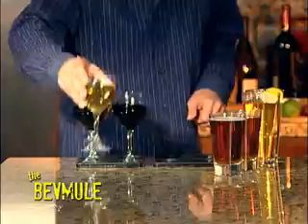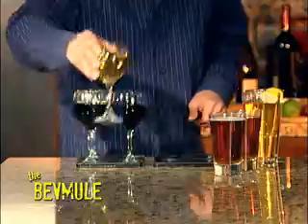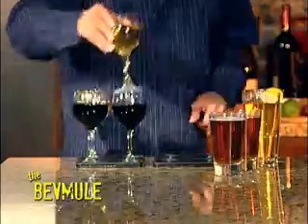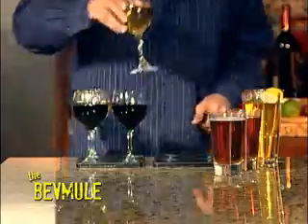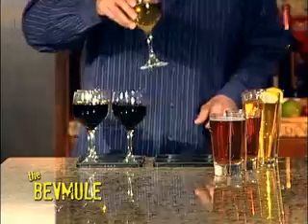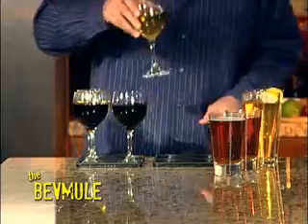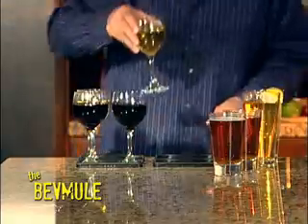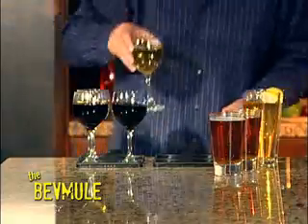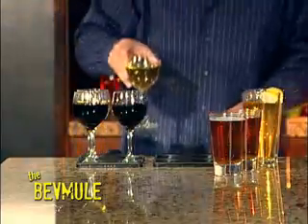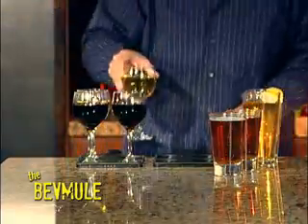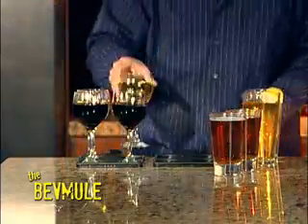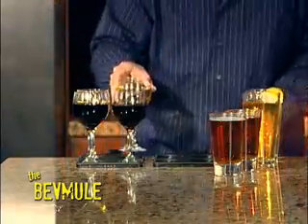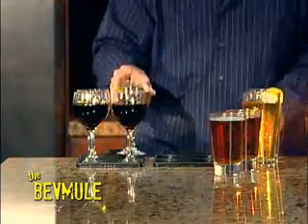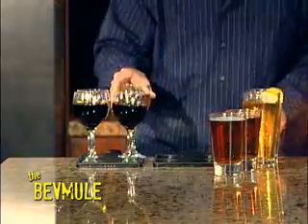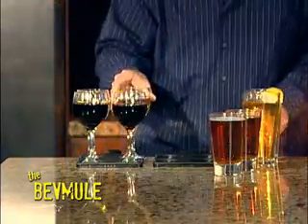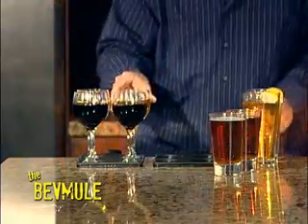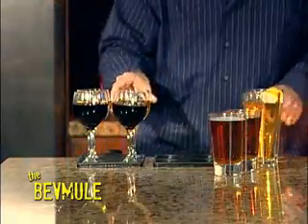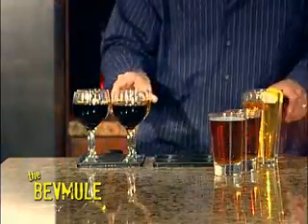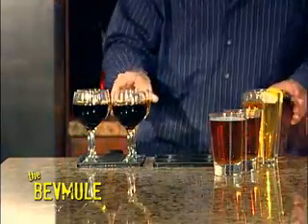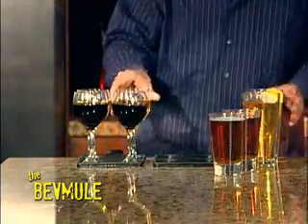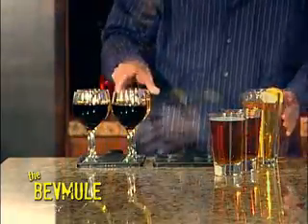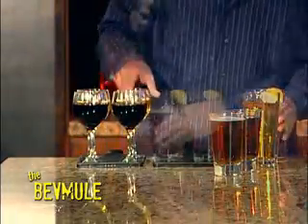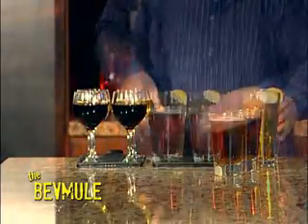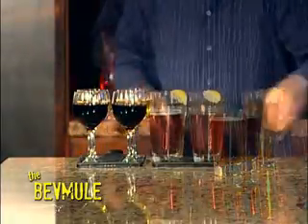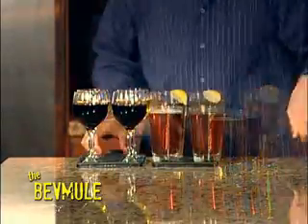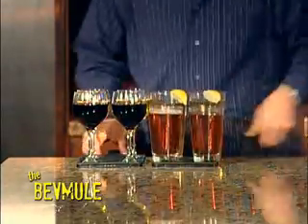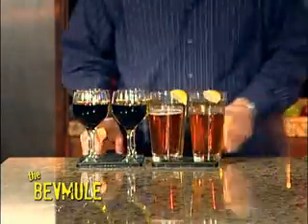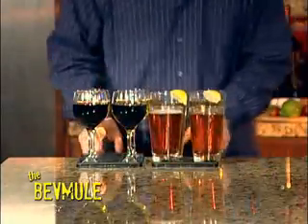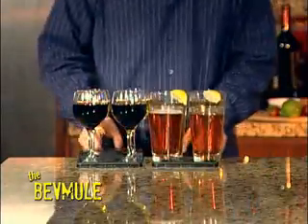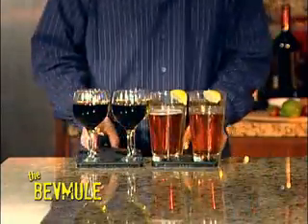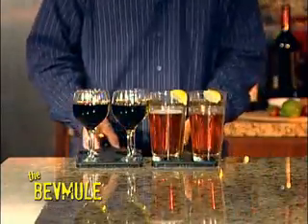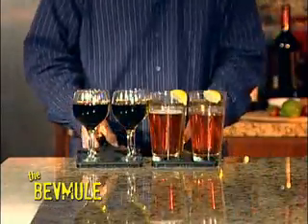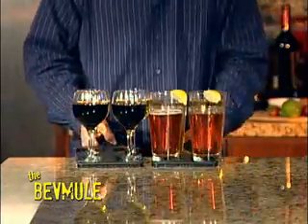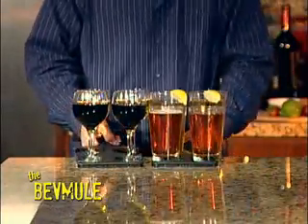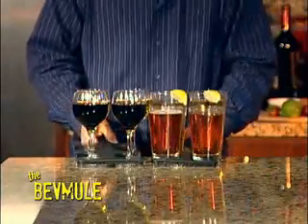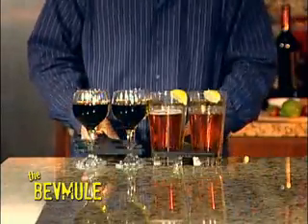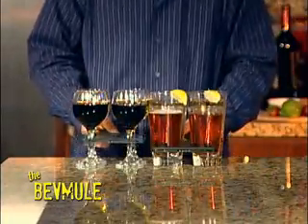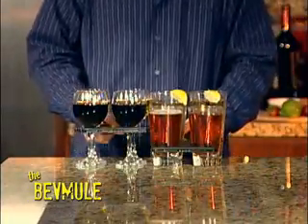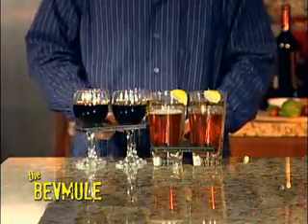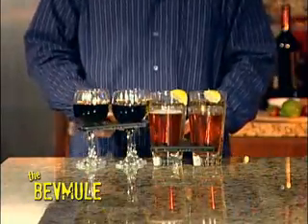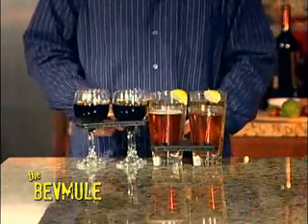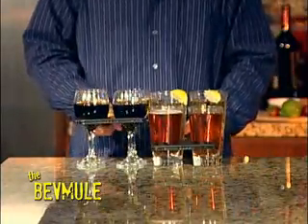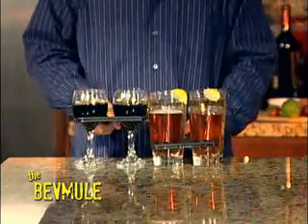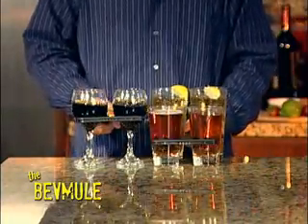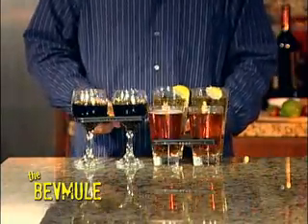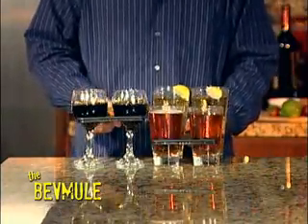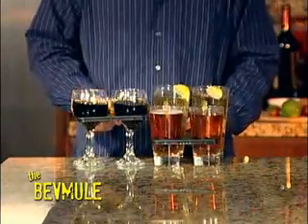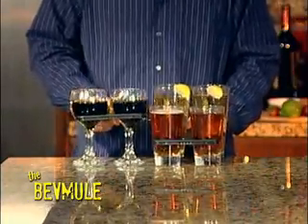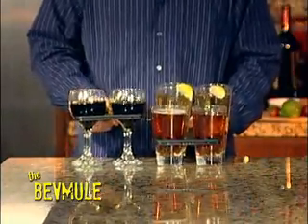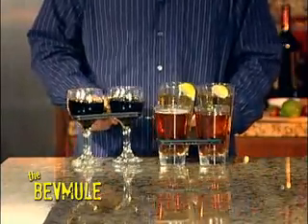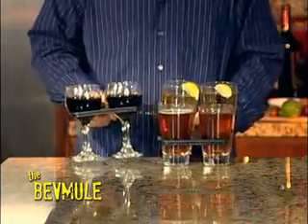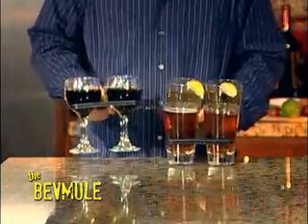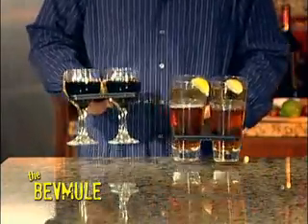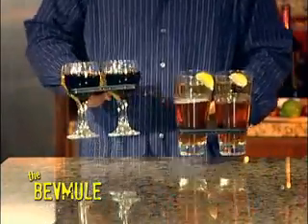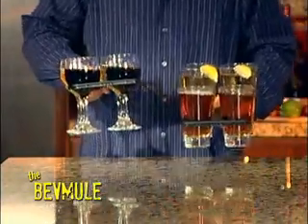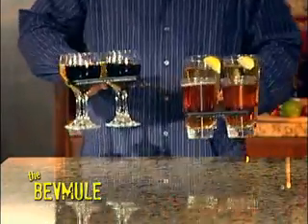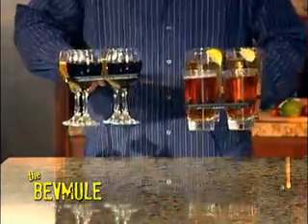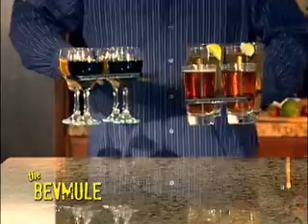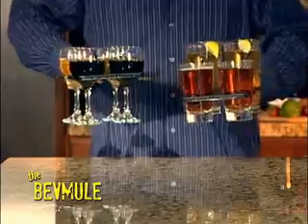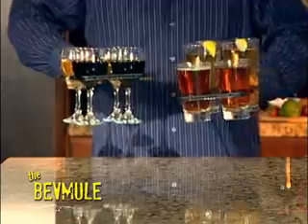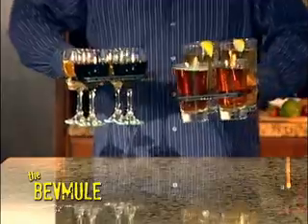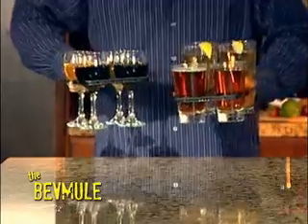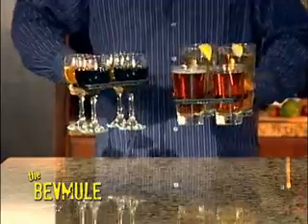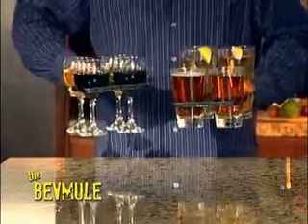Just place your drinks in the BevMule holes, then pick up and carry. In one easy step you can deliver drinks perfectly every time.